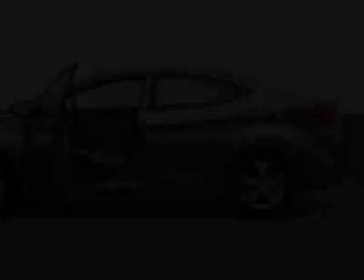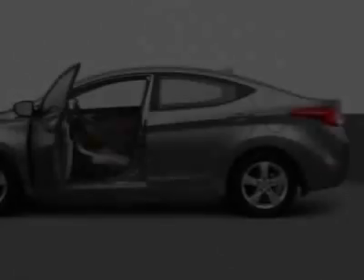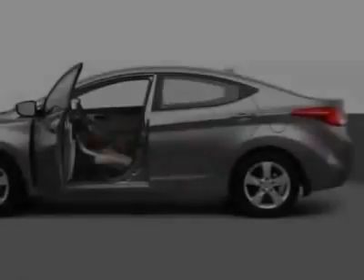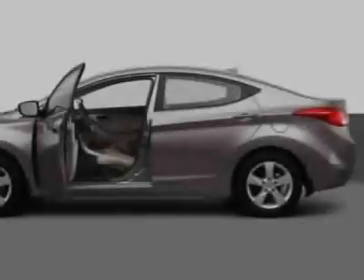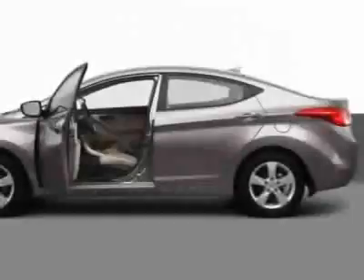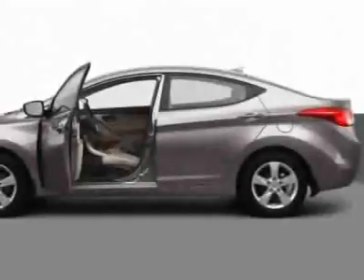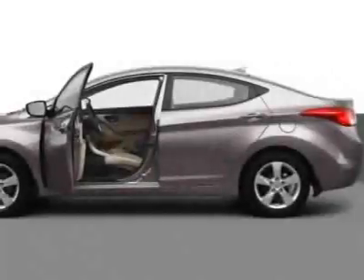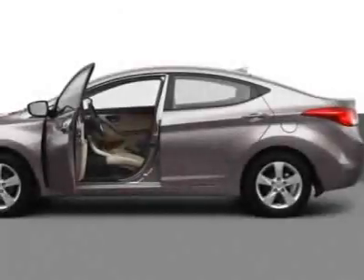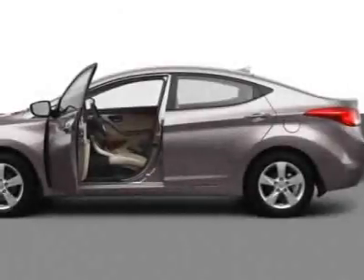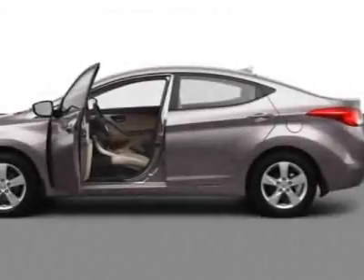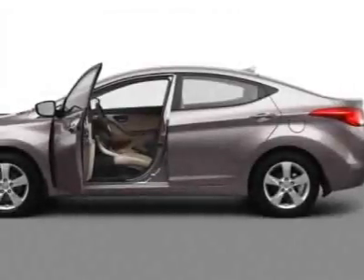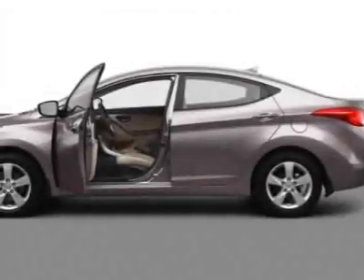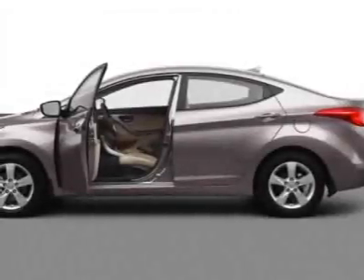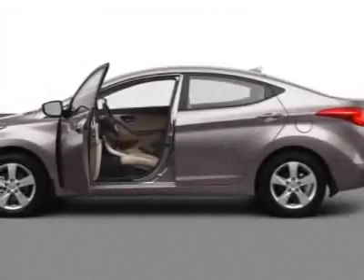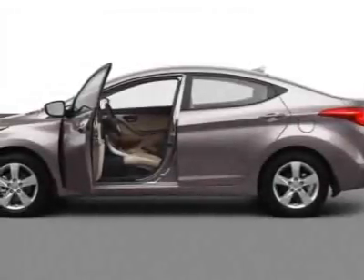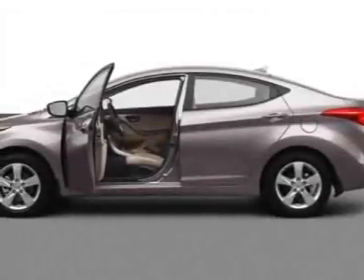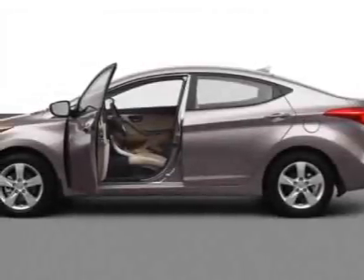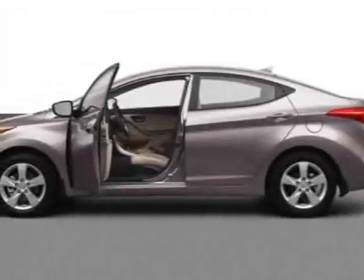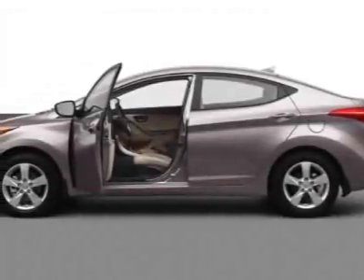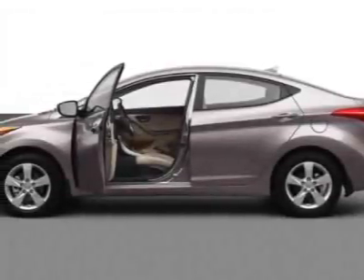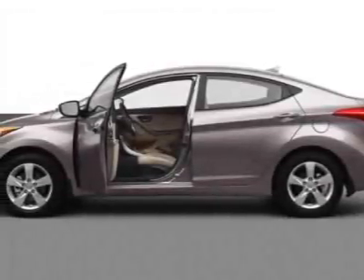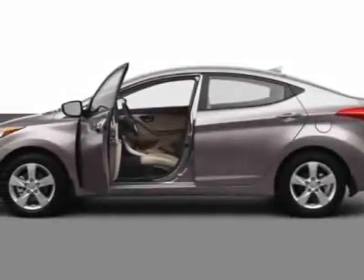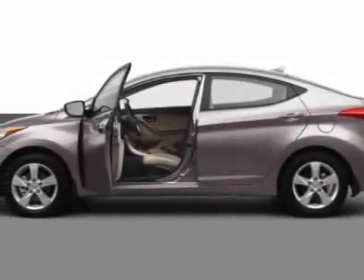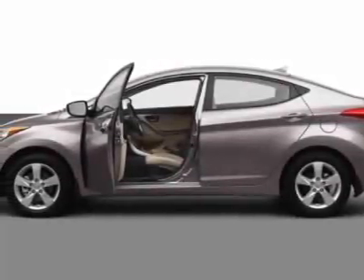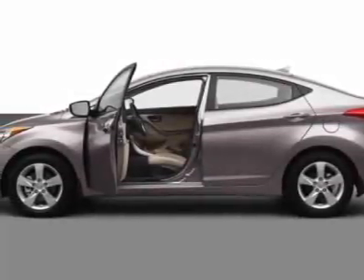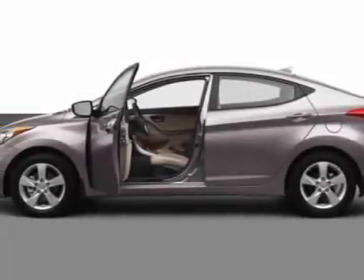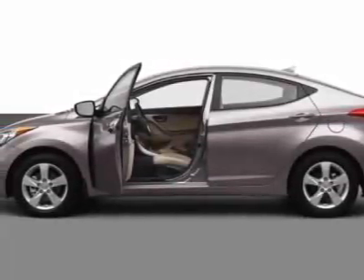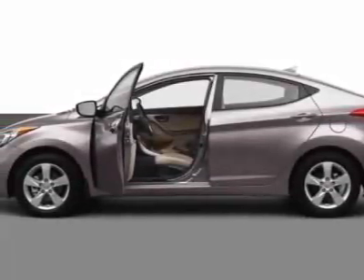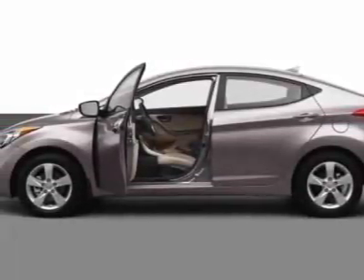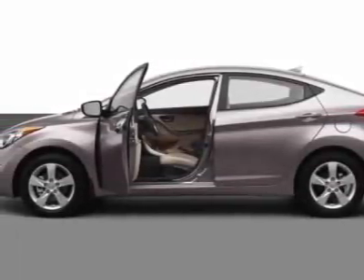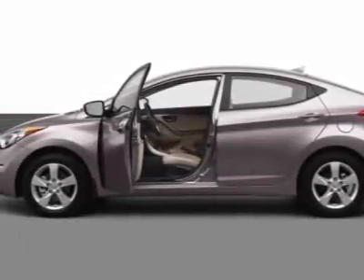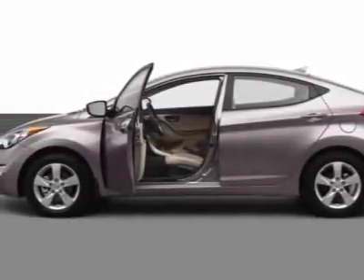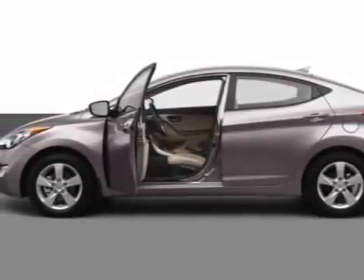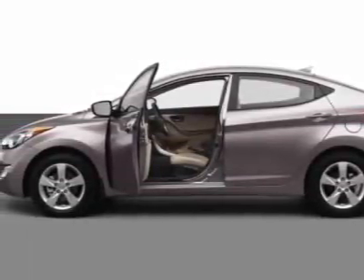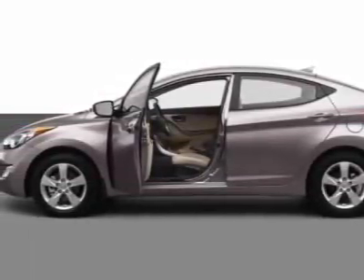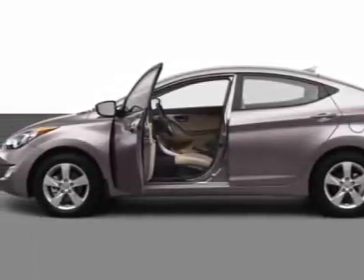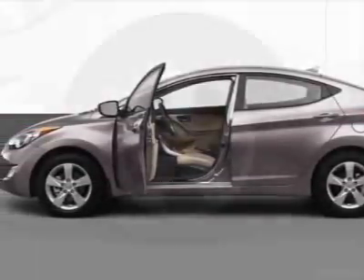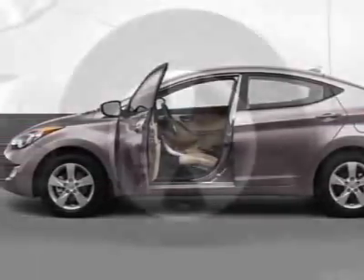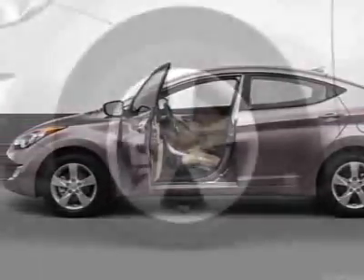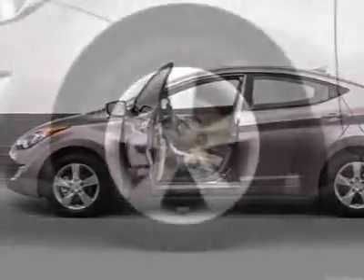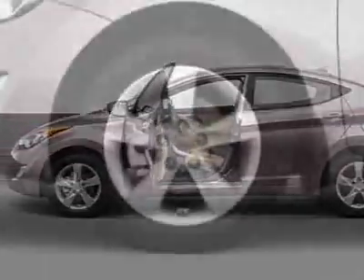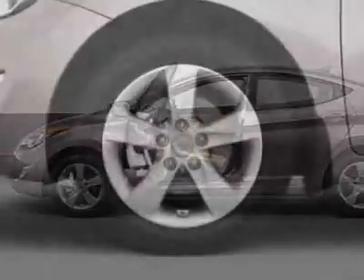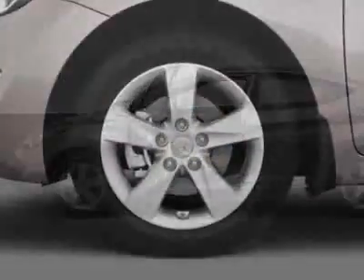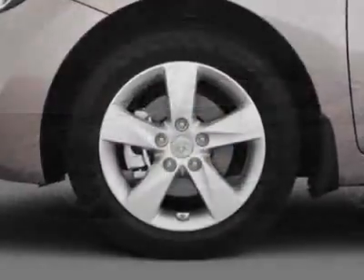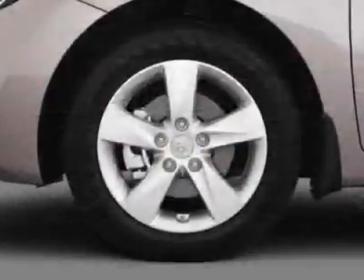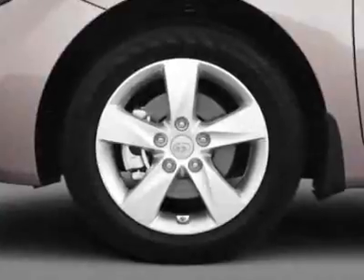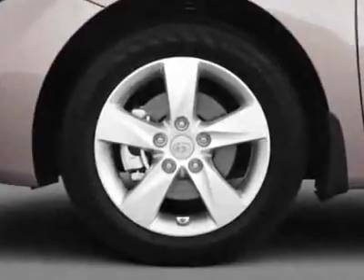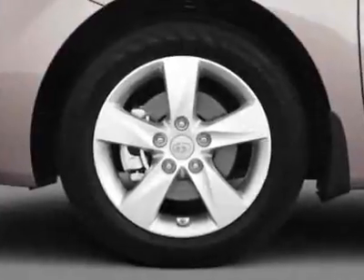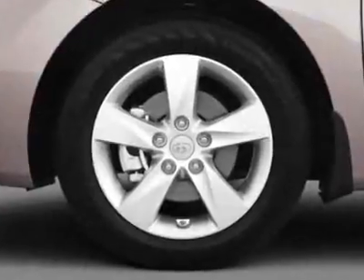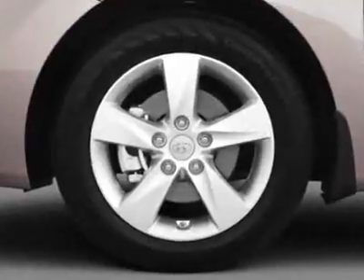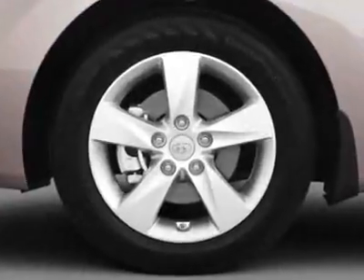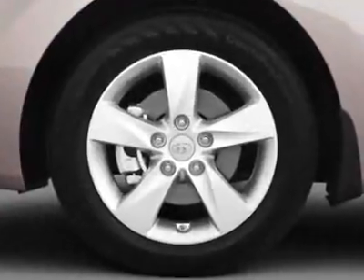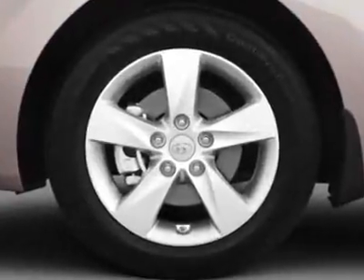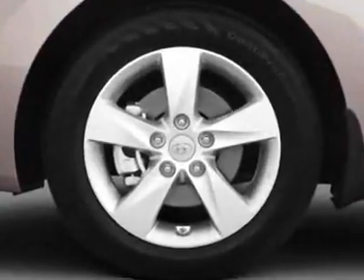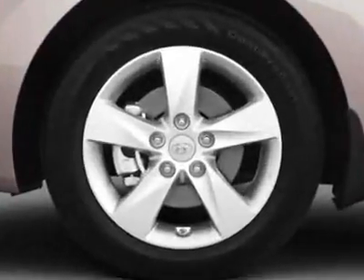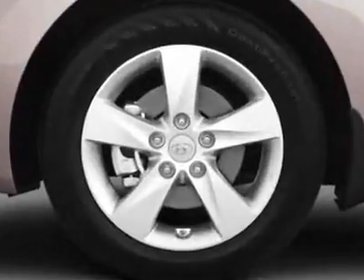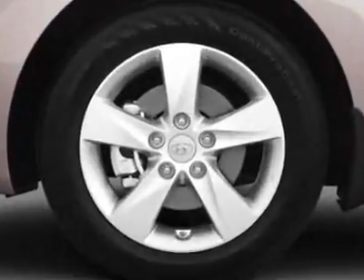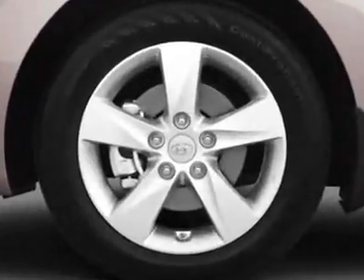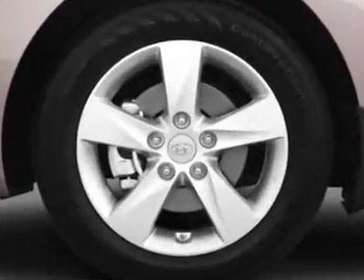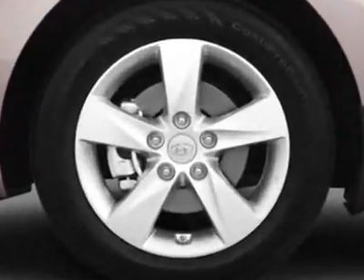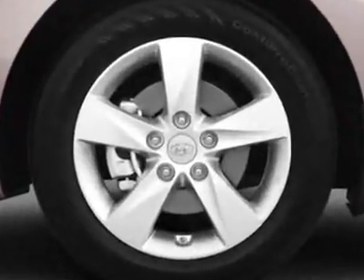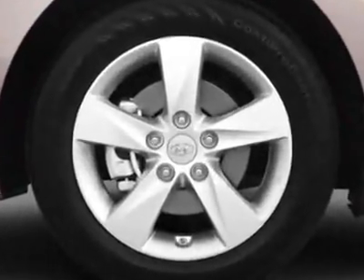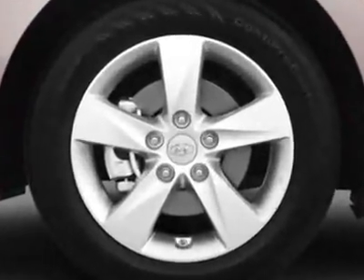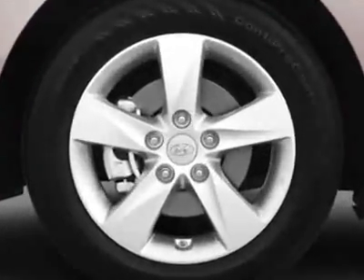Take a look at this new 2013 Hyundai Elantra. For your protection, this vehicle has a full factory warranty.